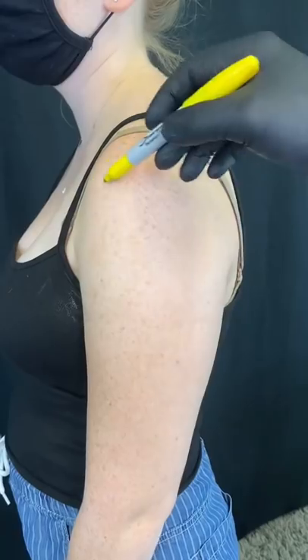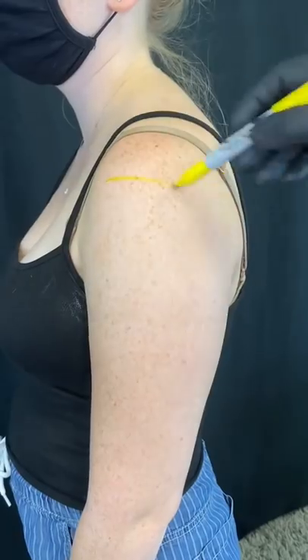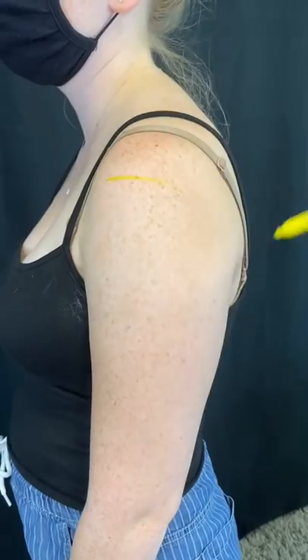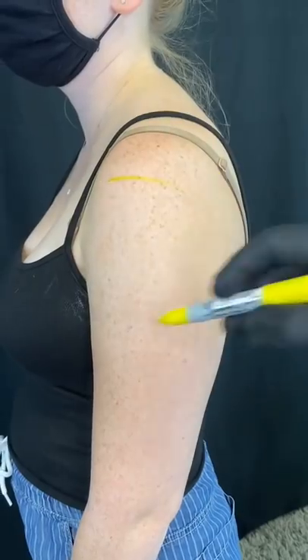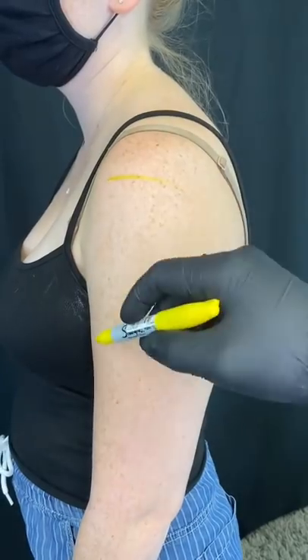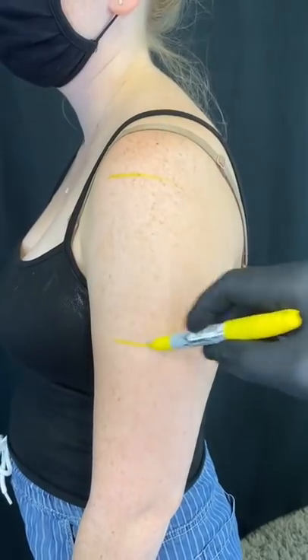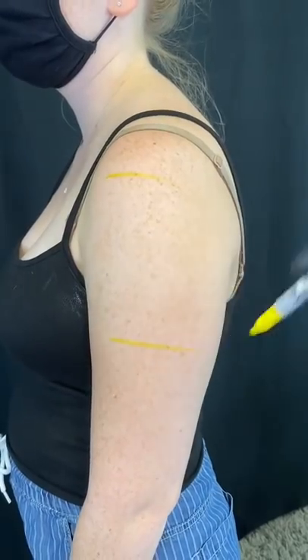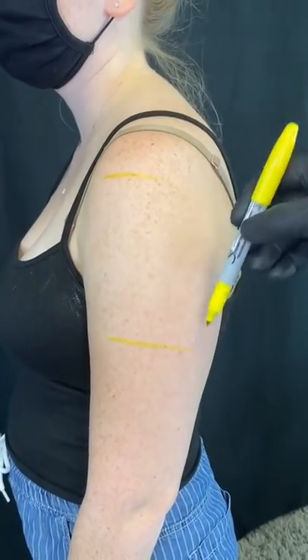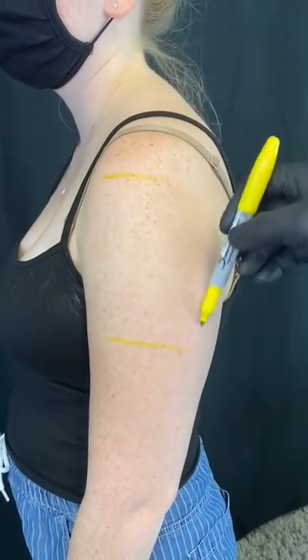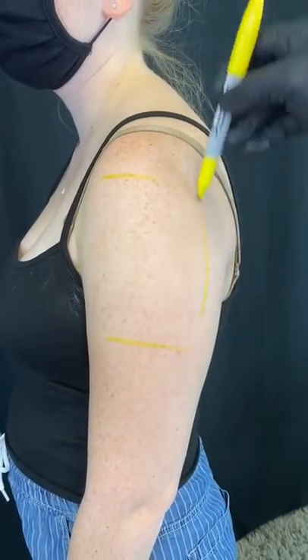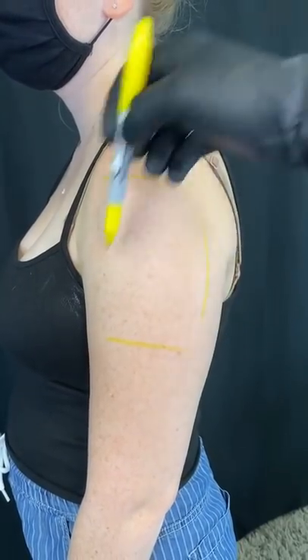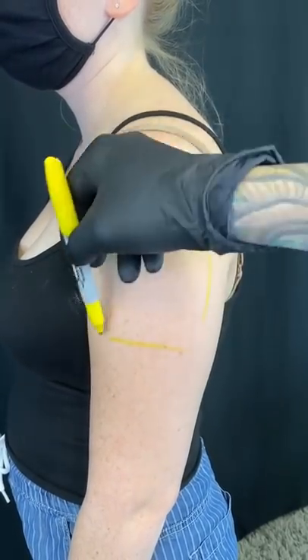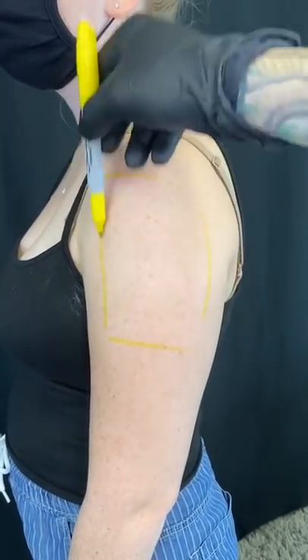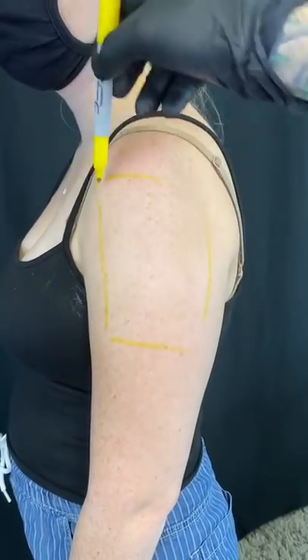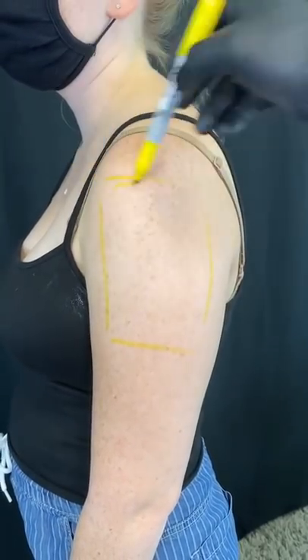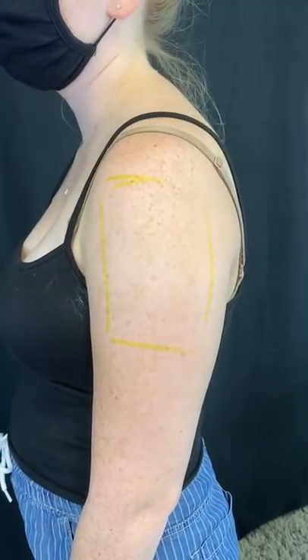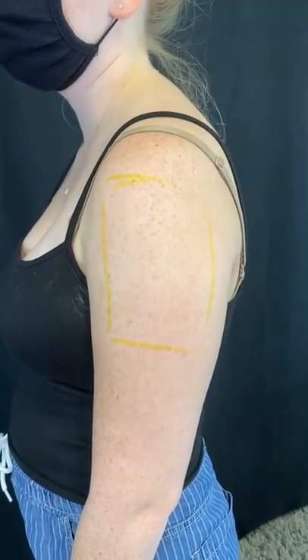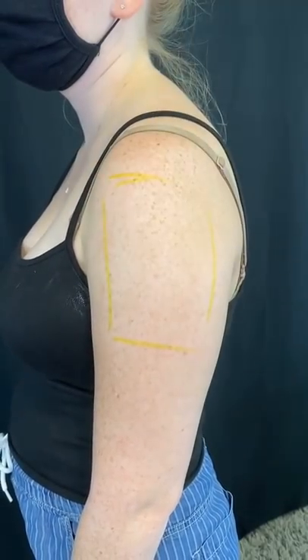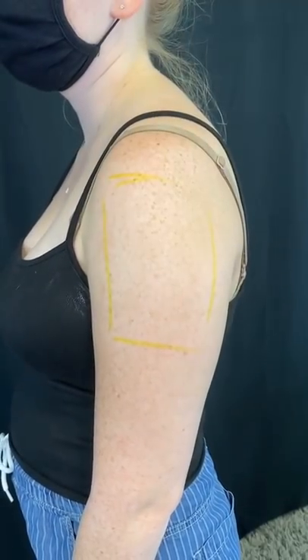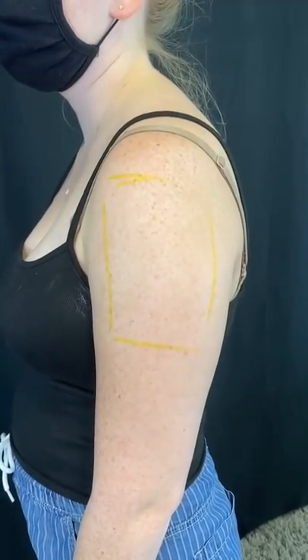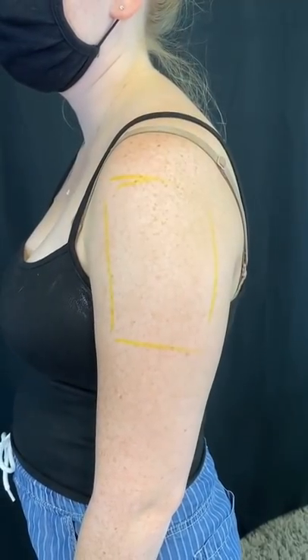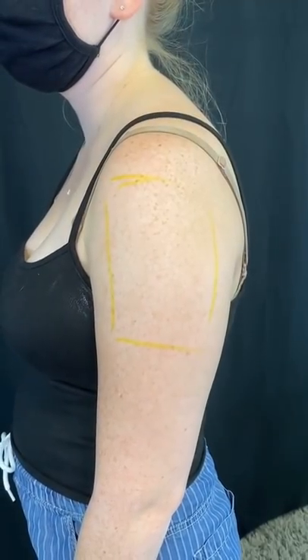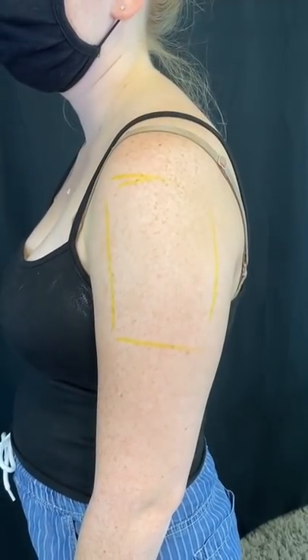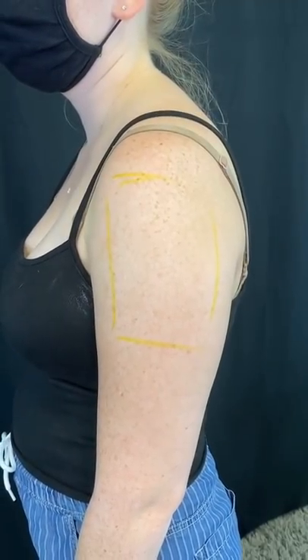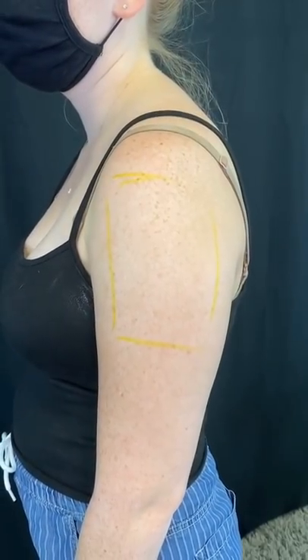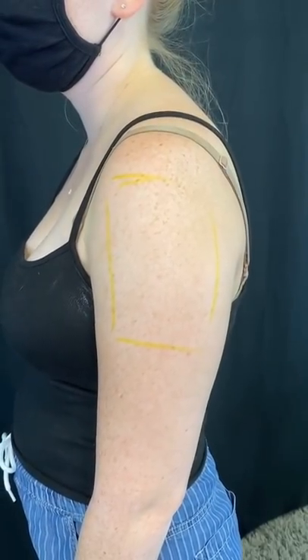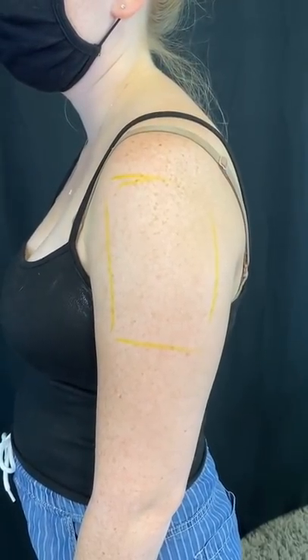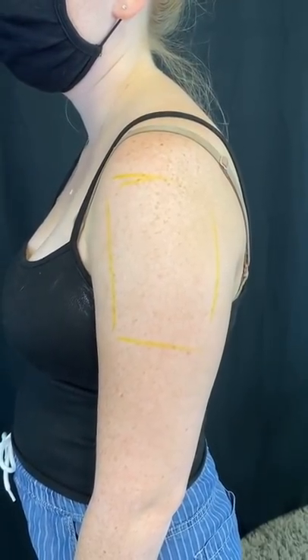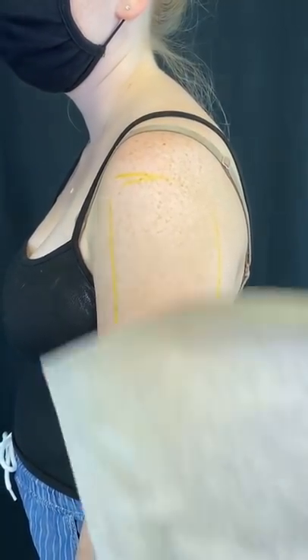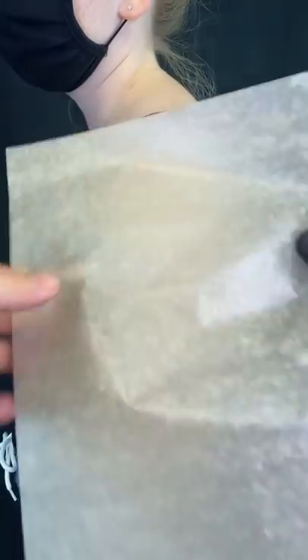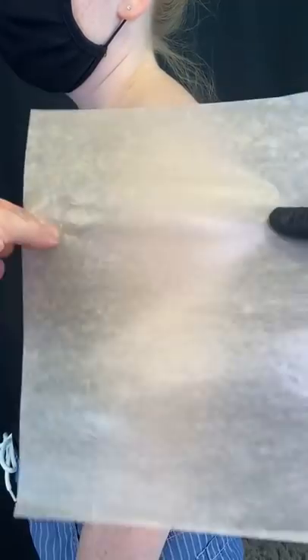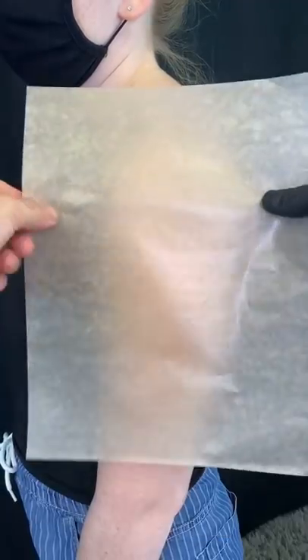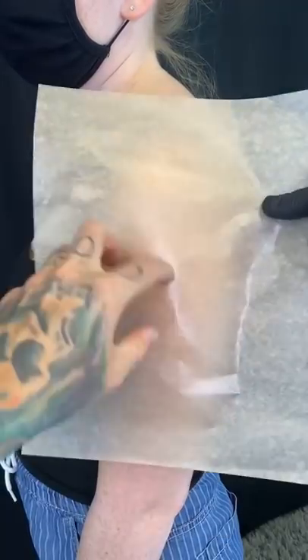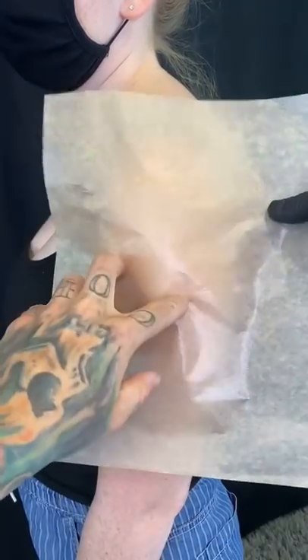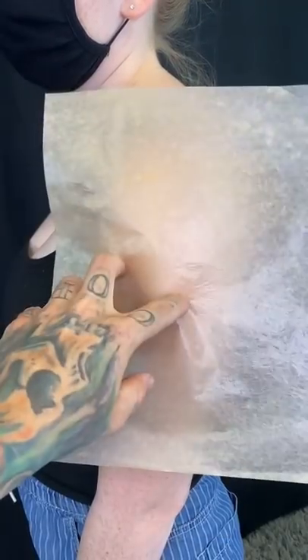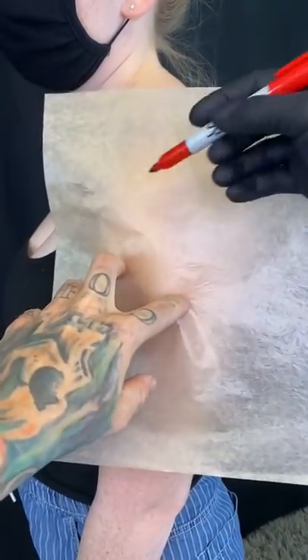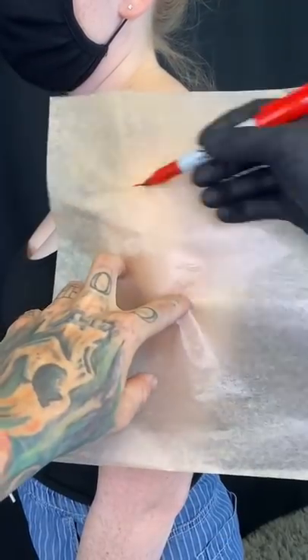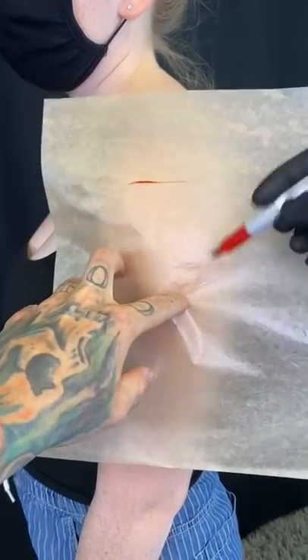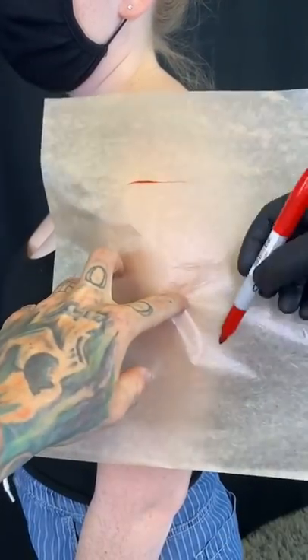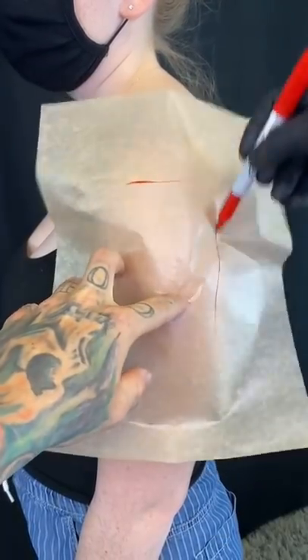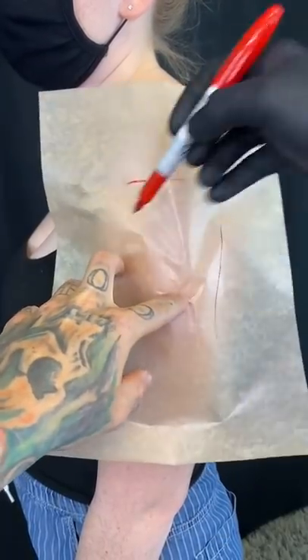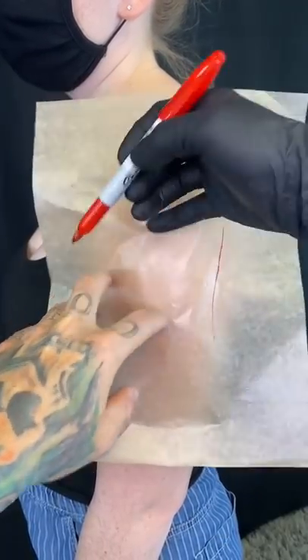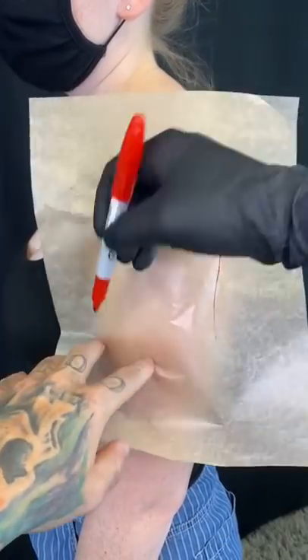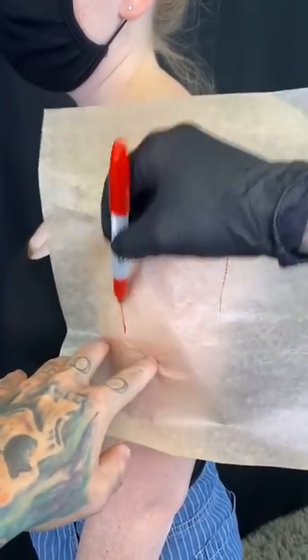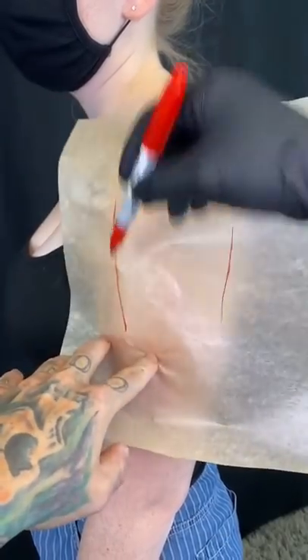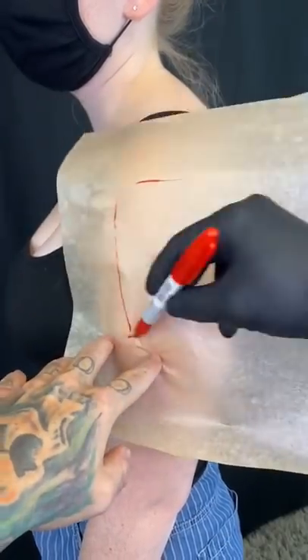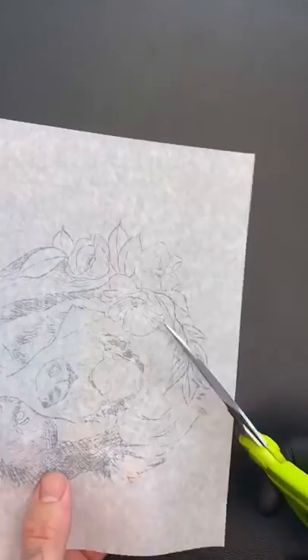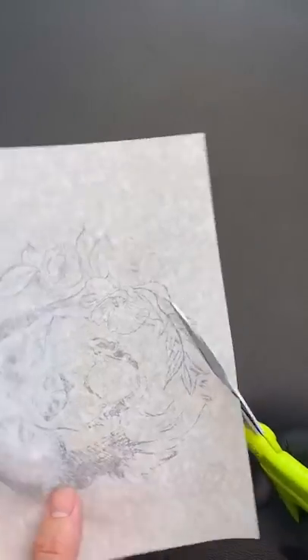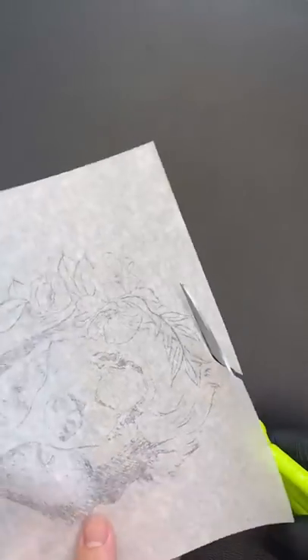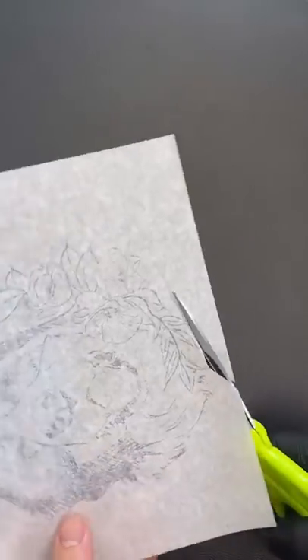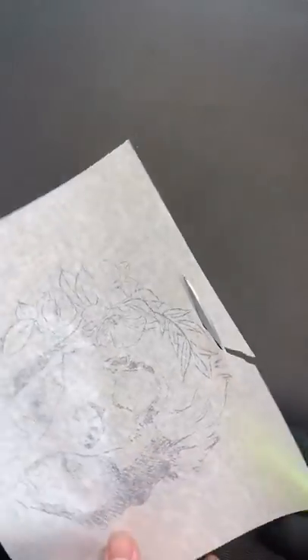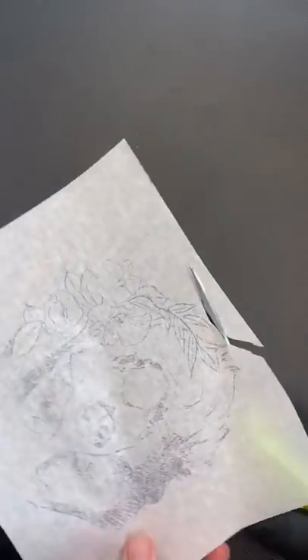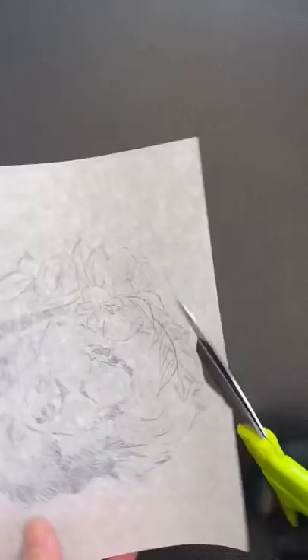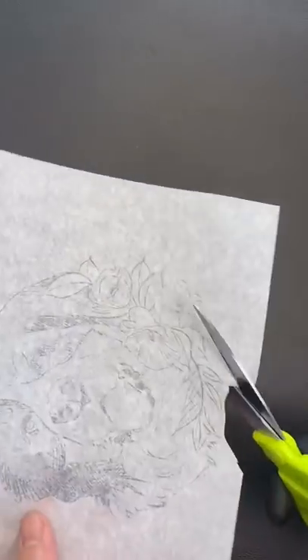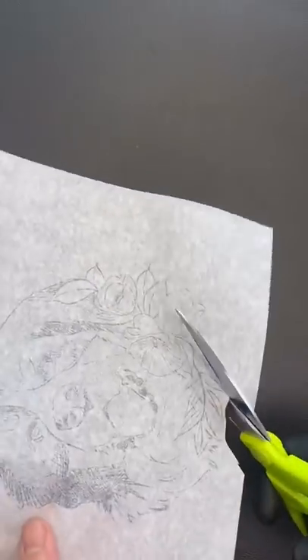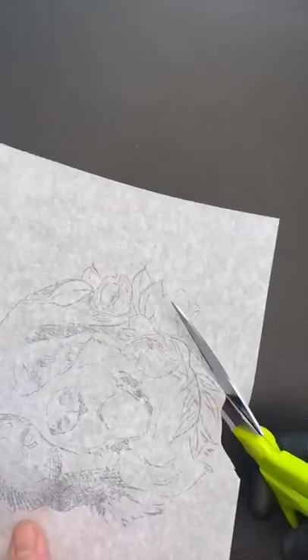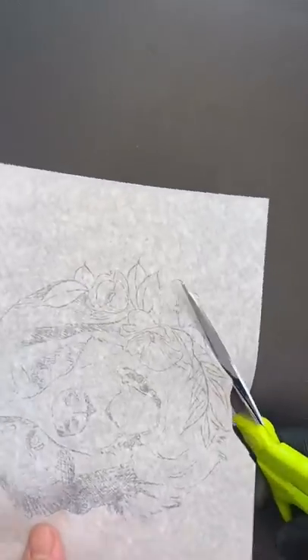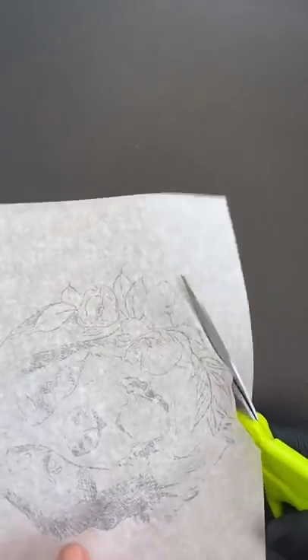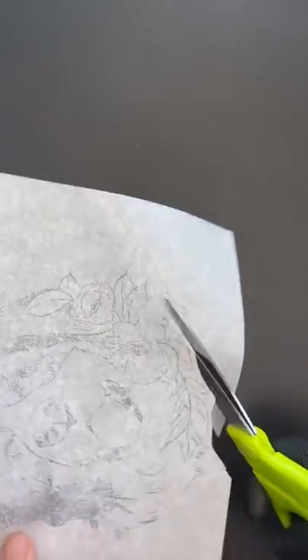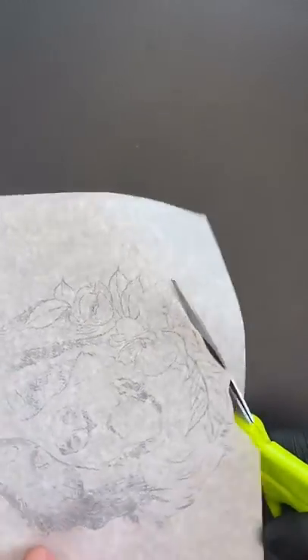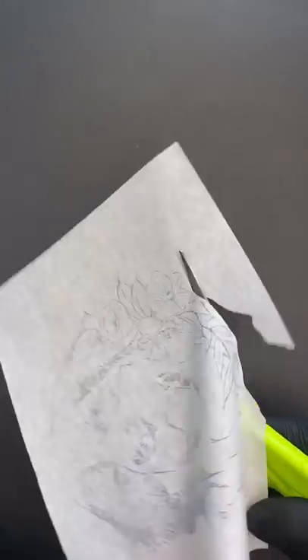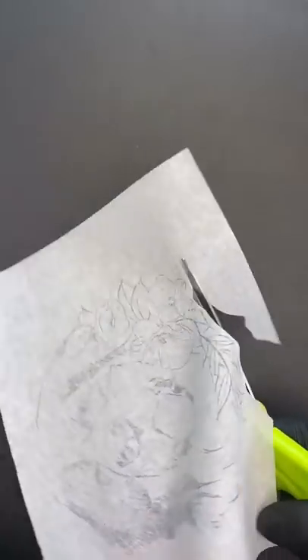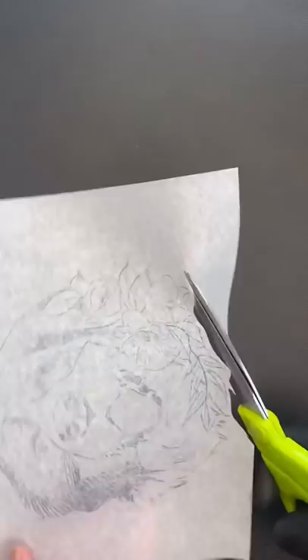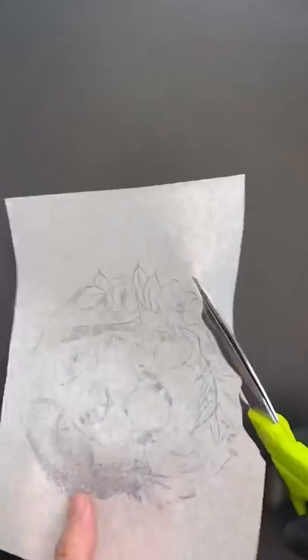Welcome to today's tattoo. Nice and easy spot. I'm going to mark out this size and let's go to our cutout.